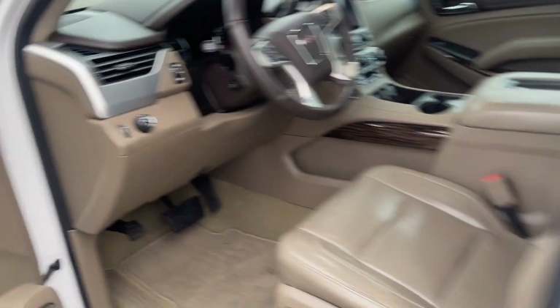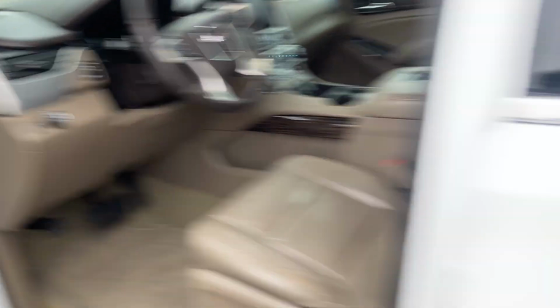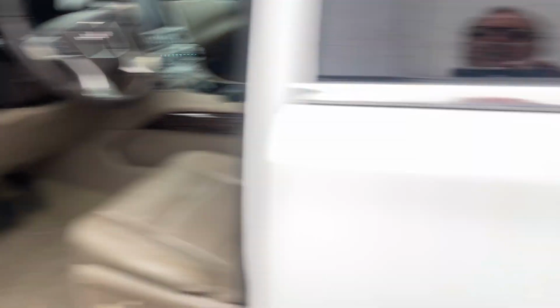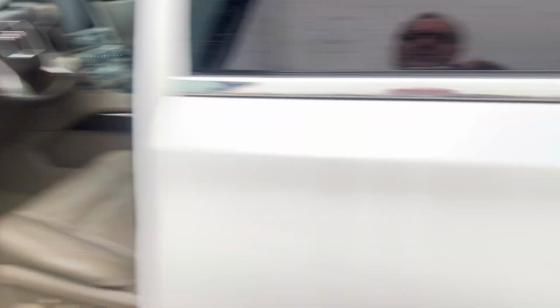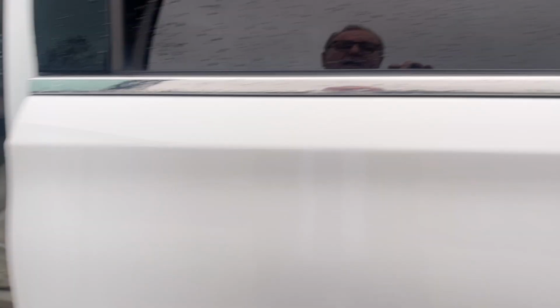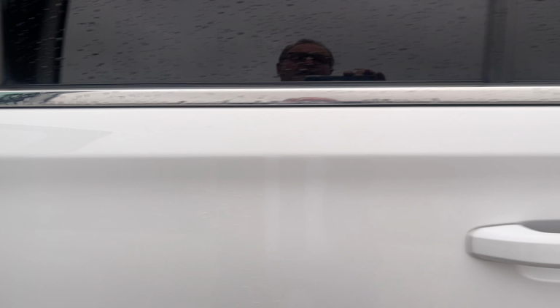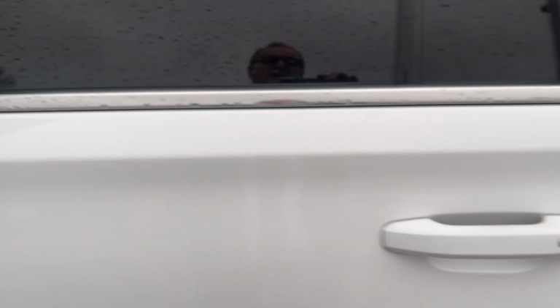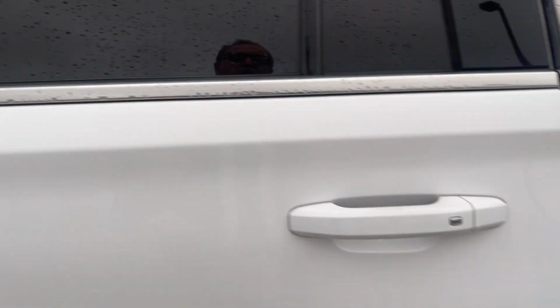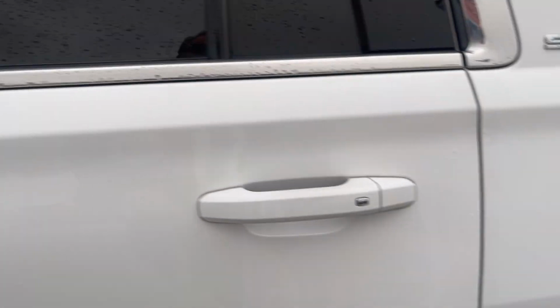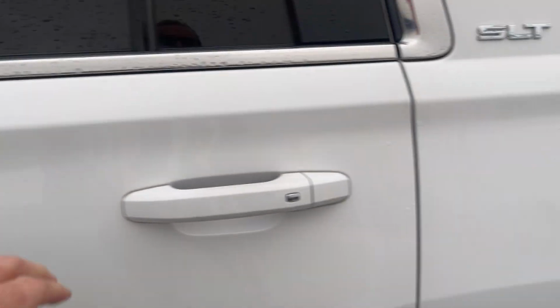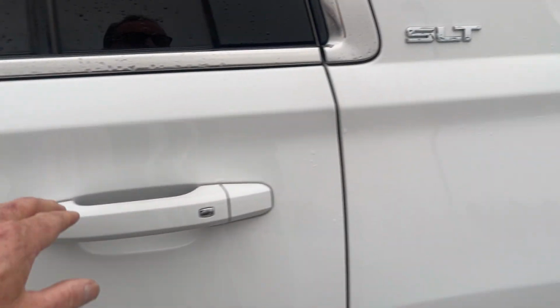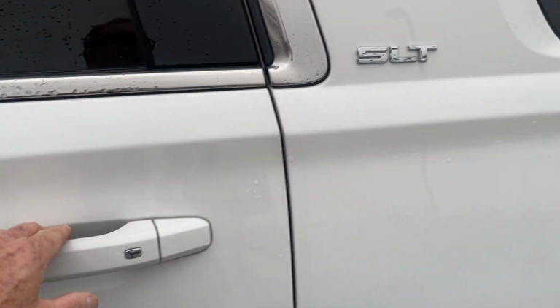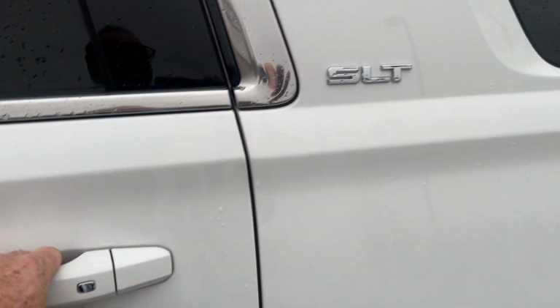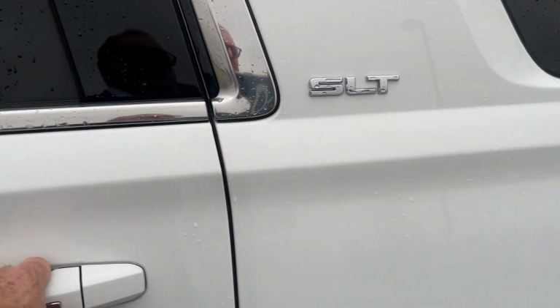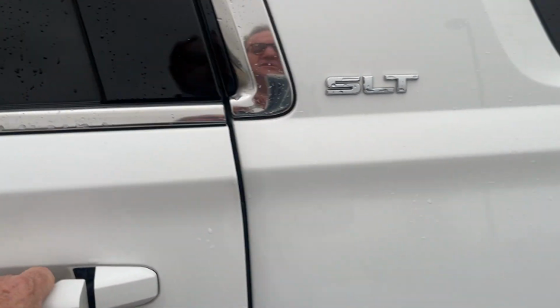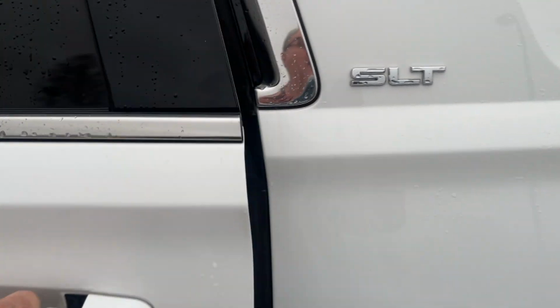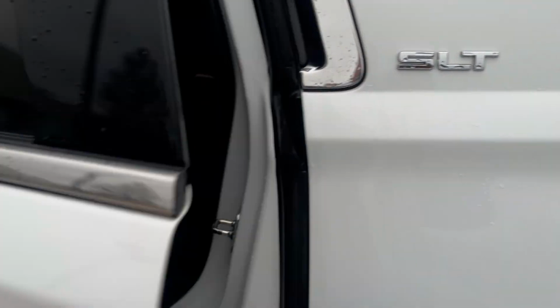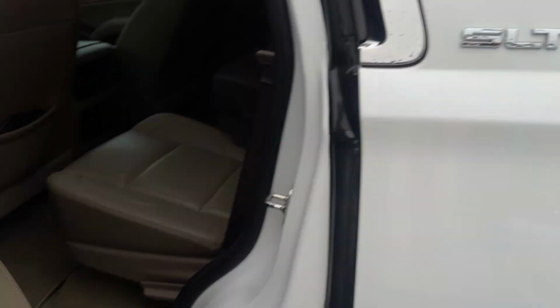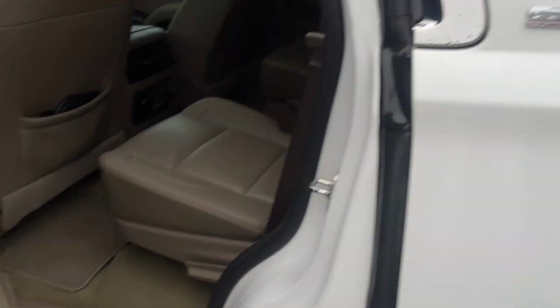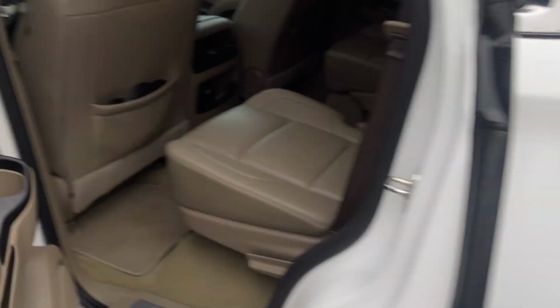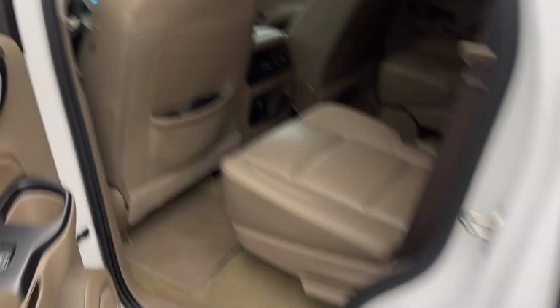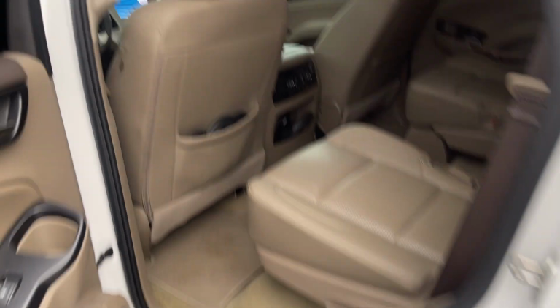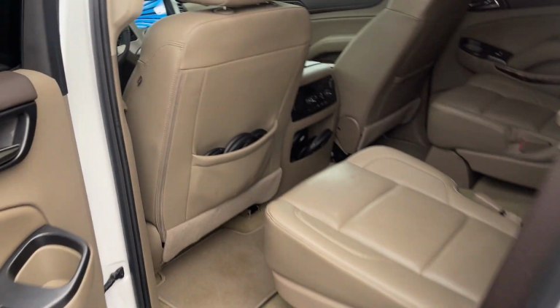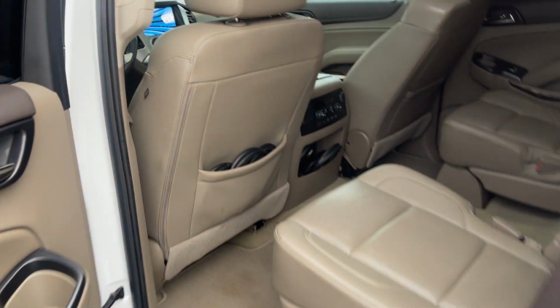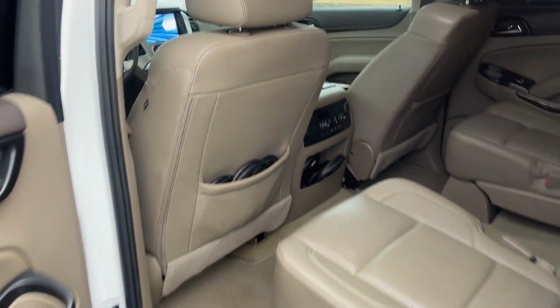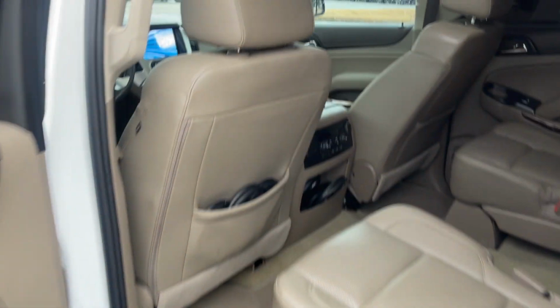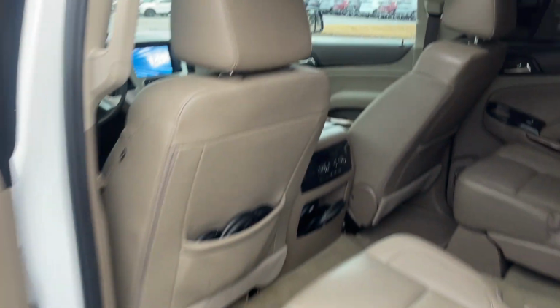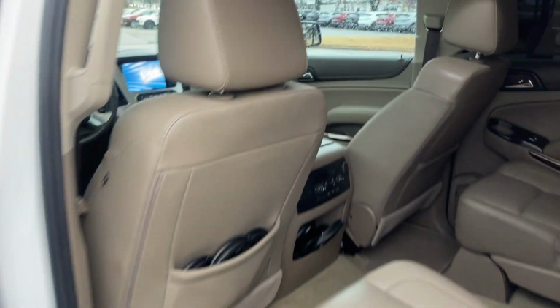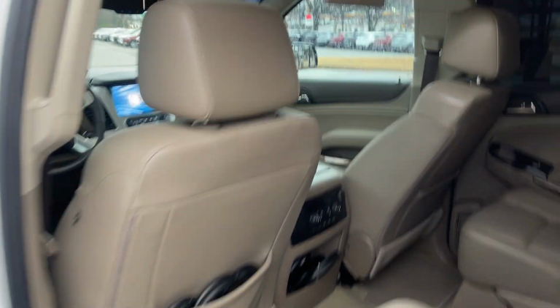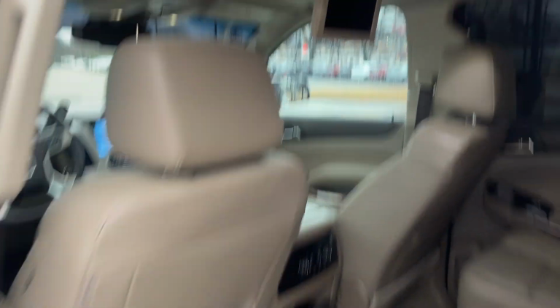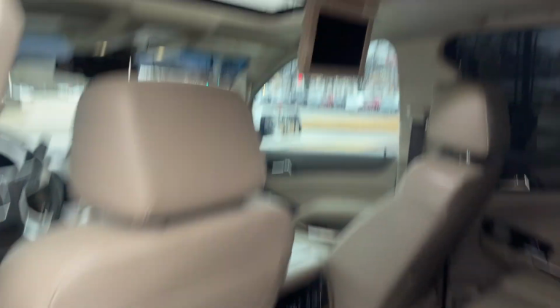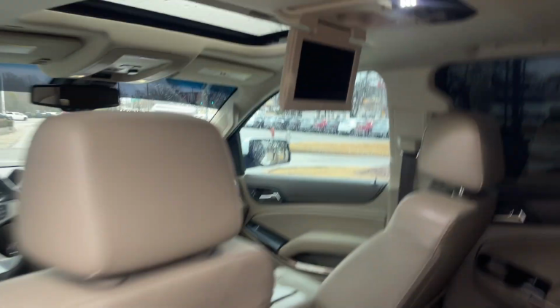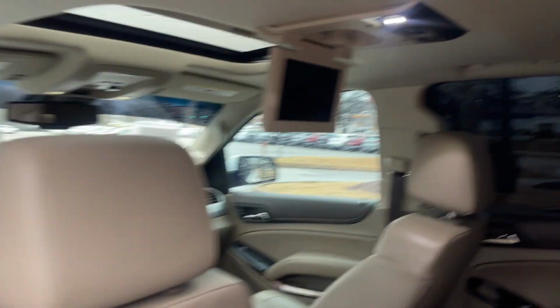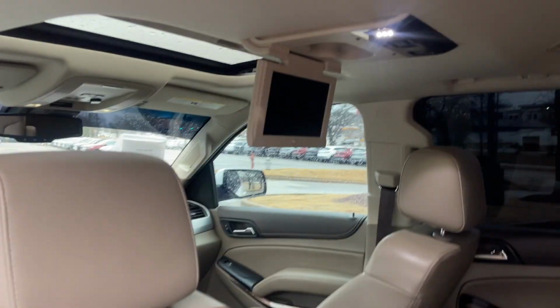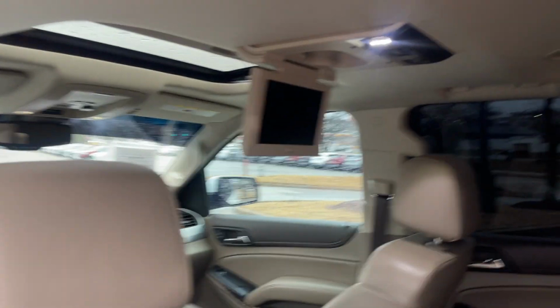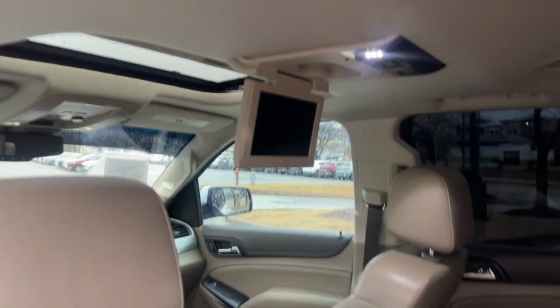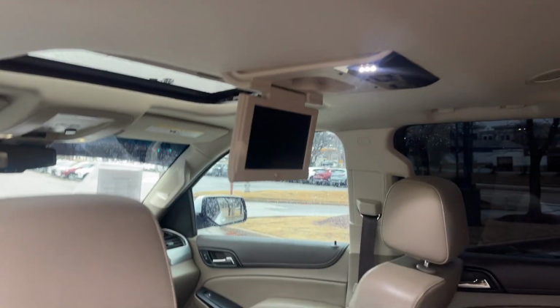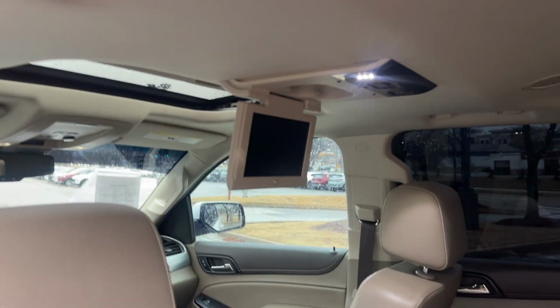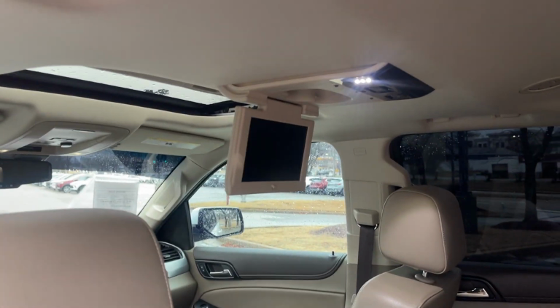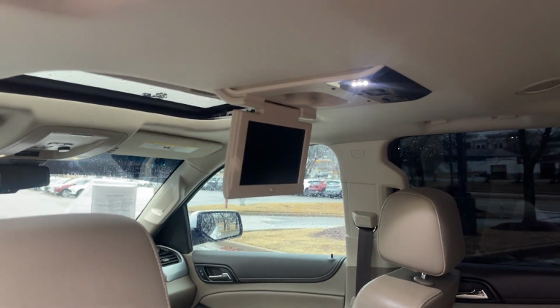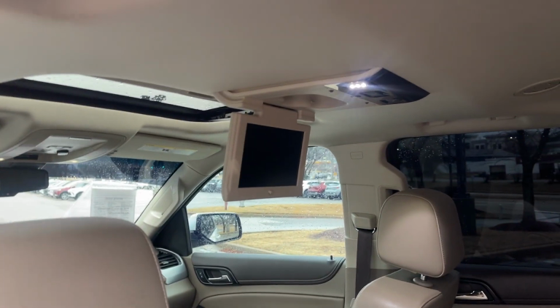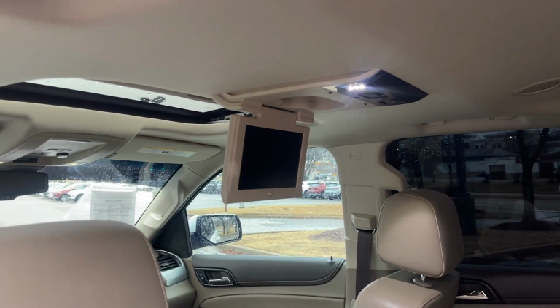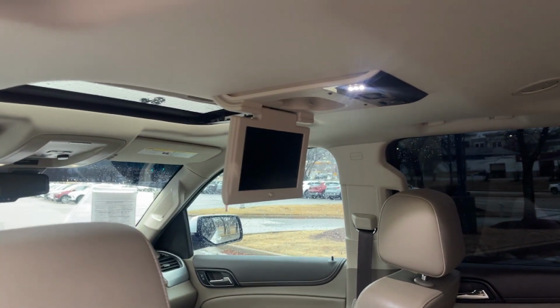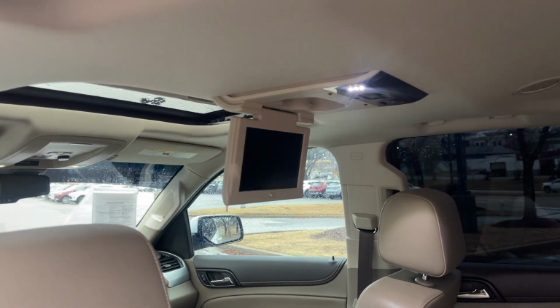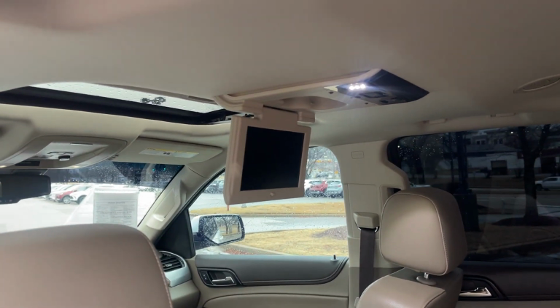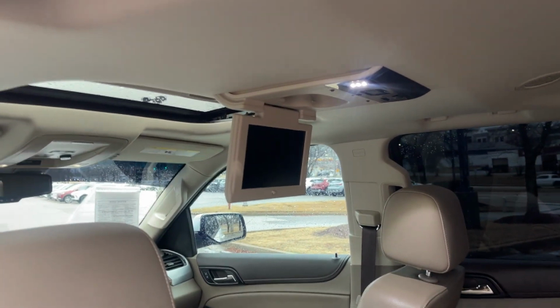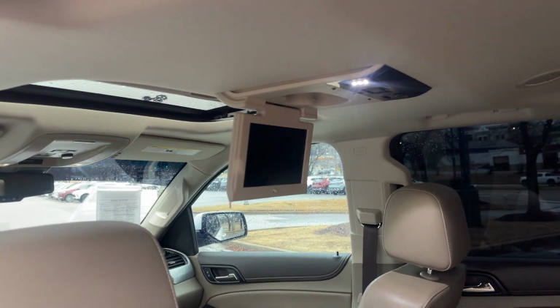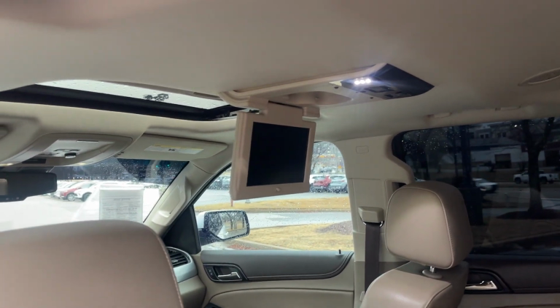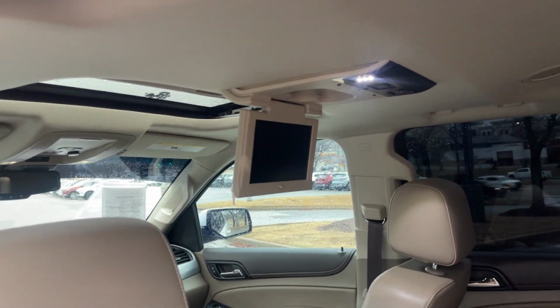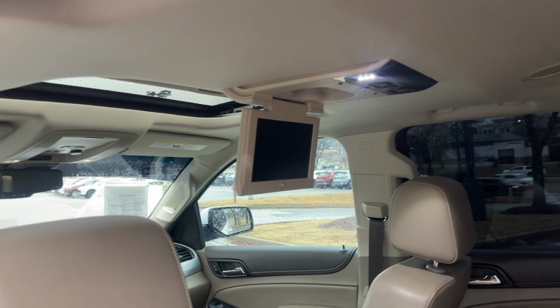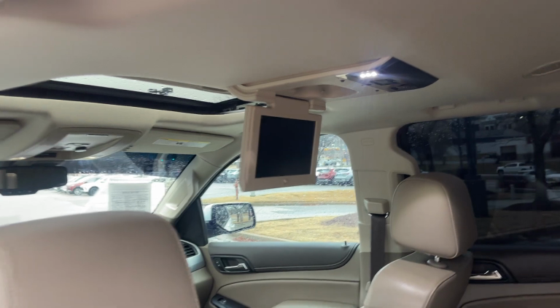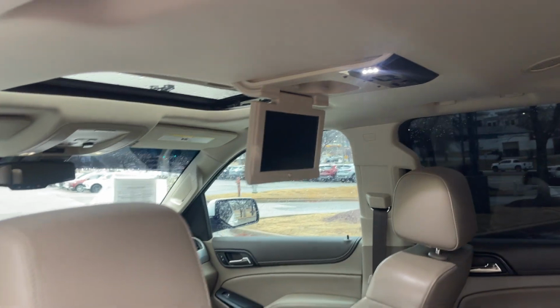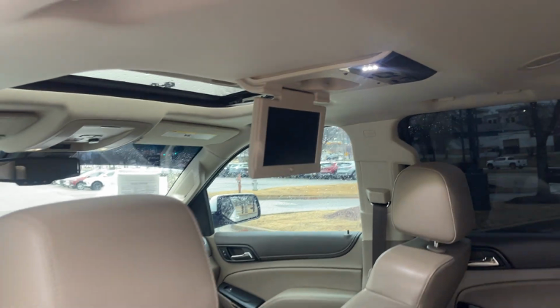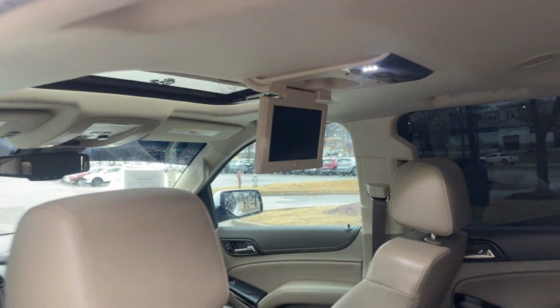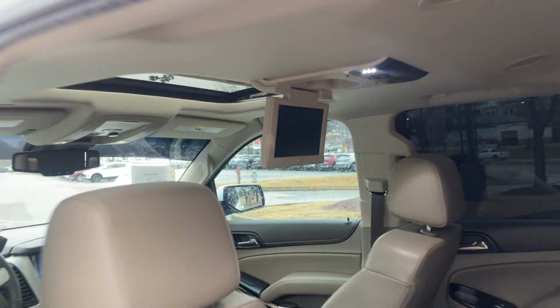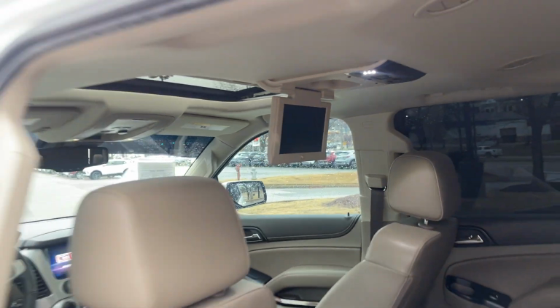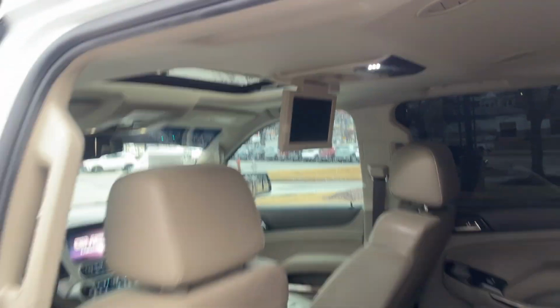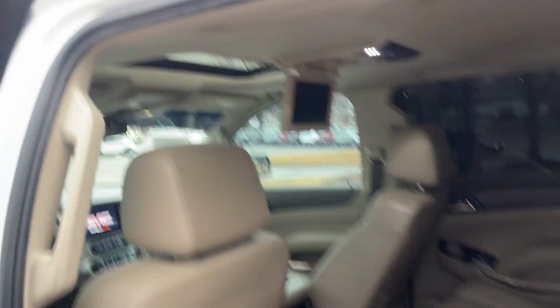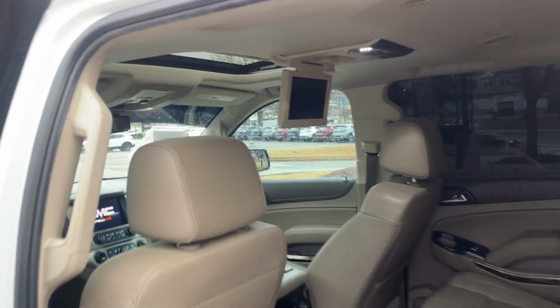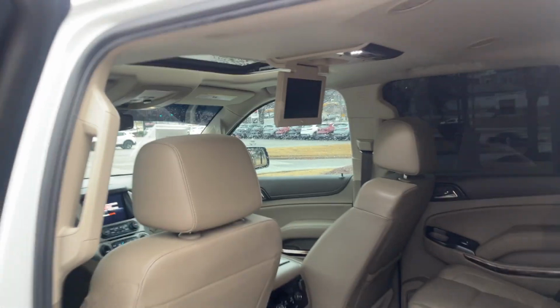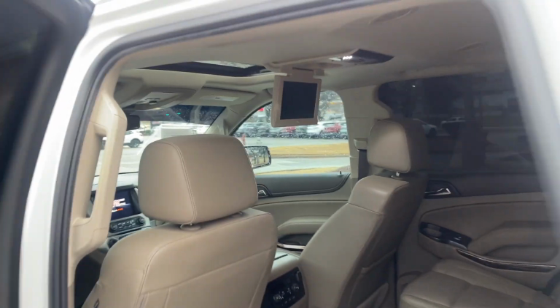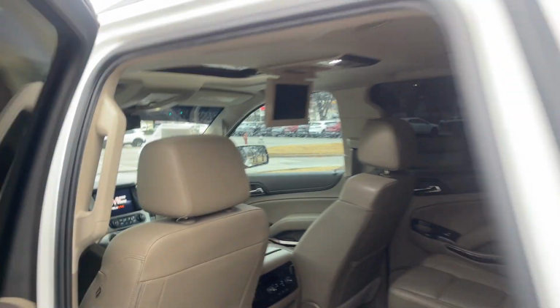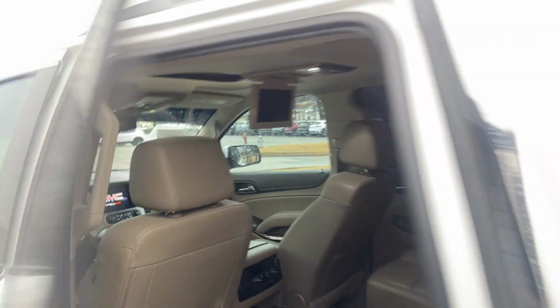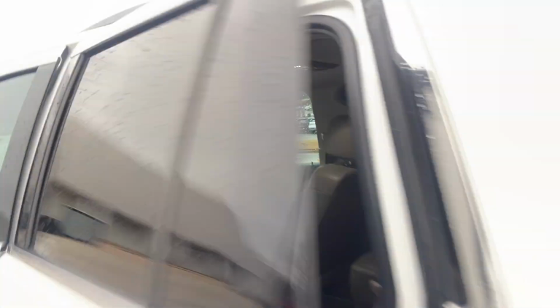Check this out in the back seat — rear entertainment. You're not going to hear 'are we there yet?' again.